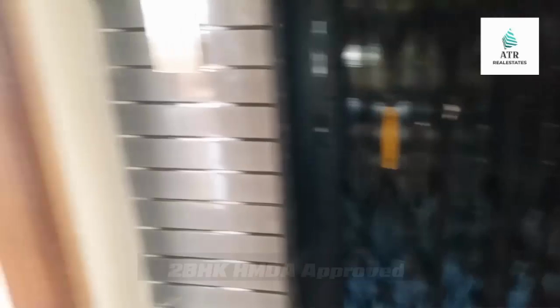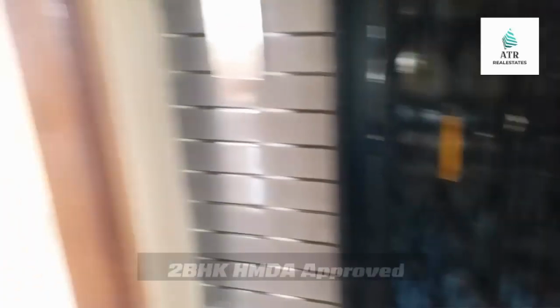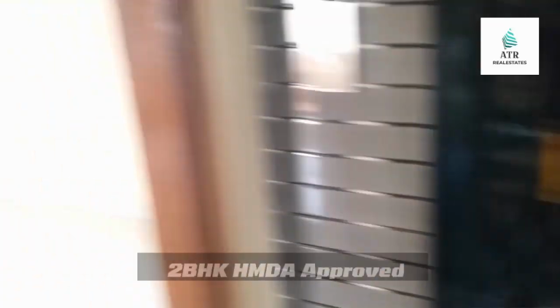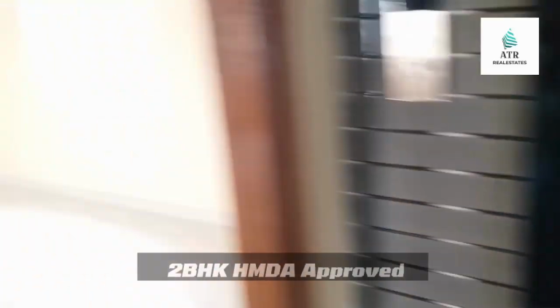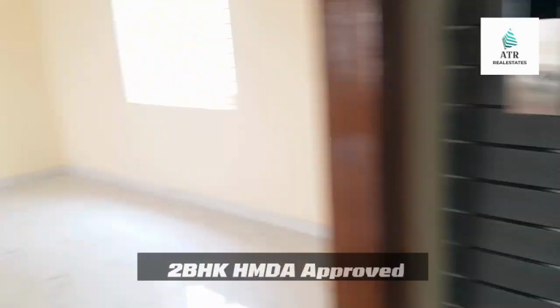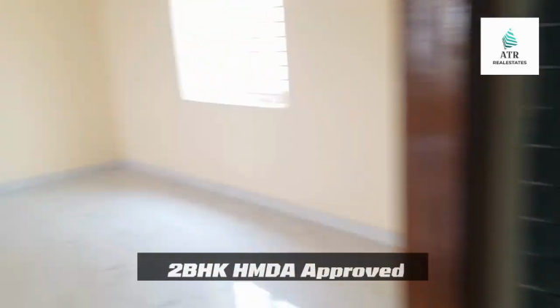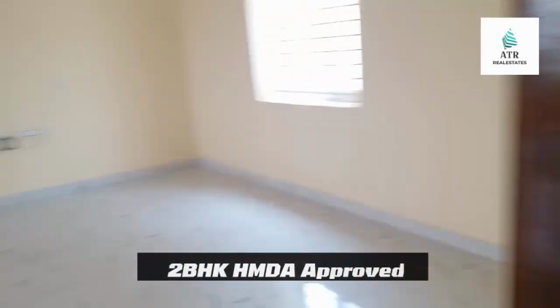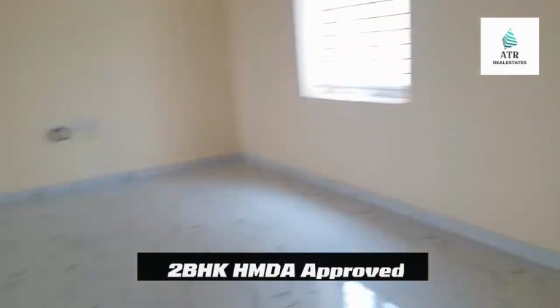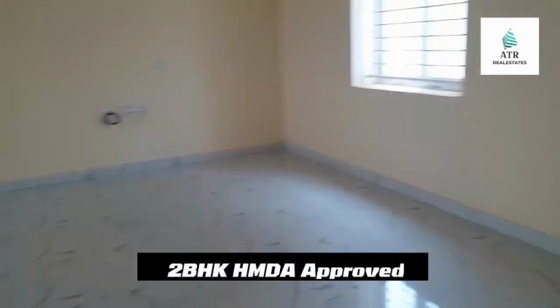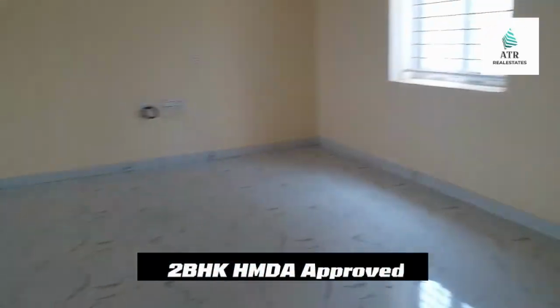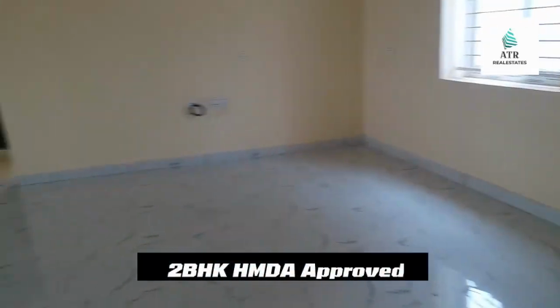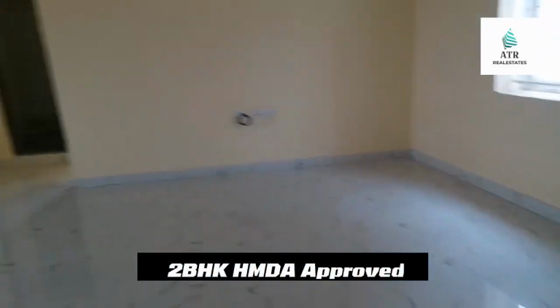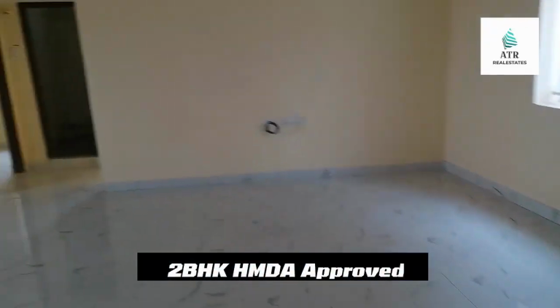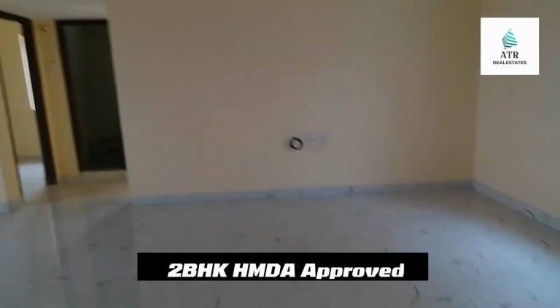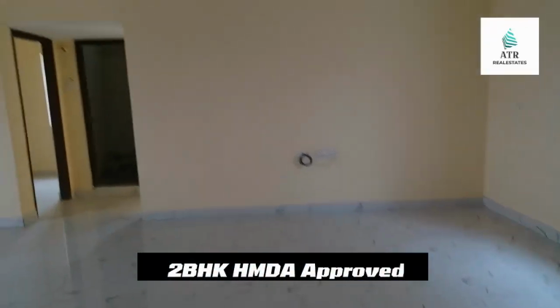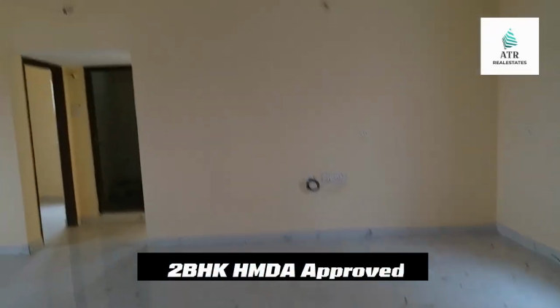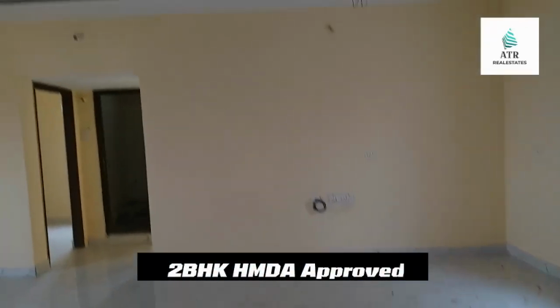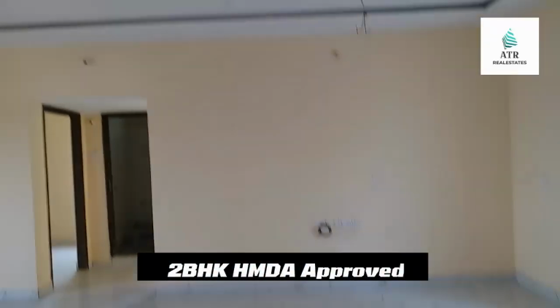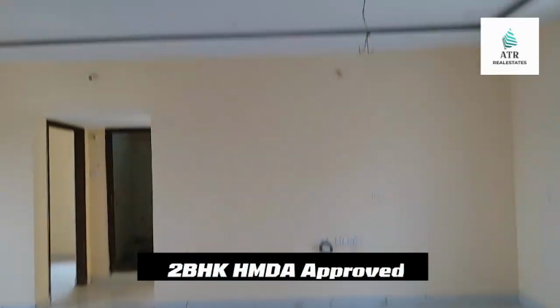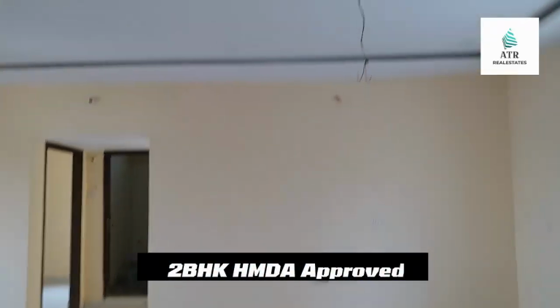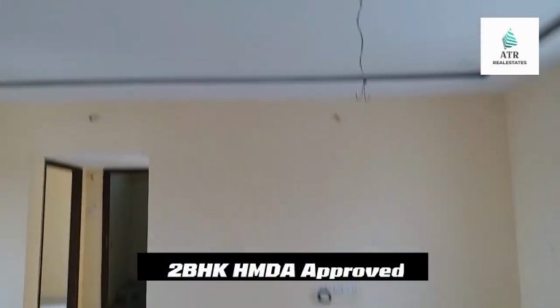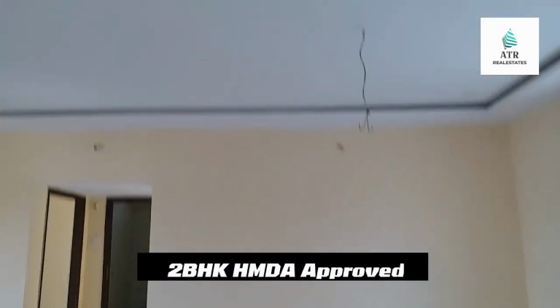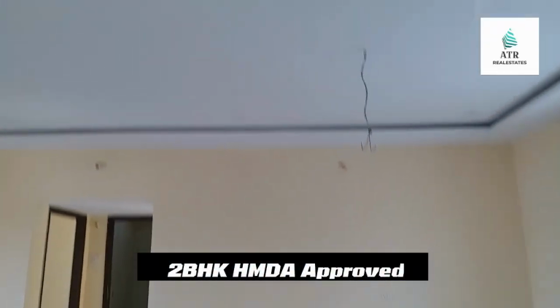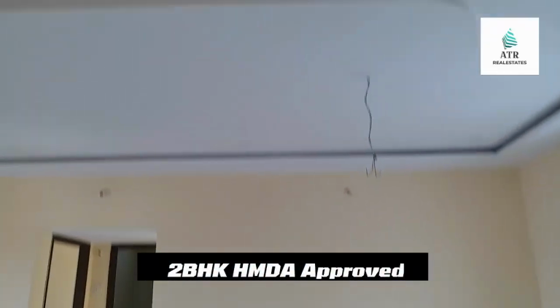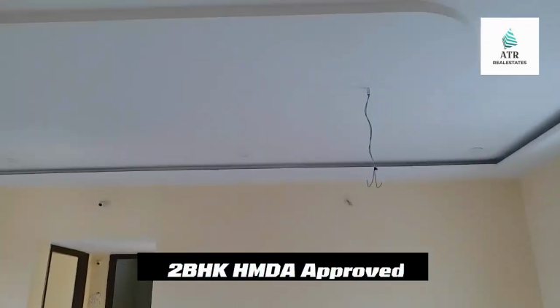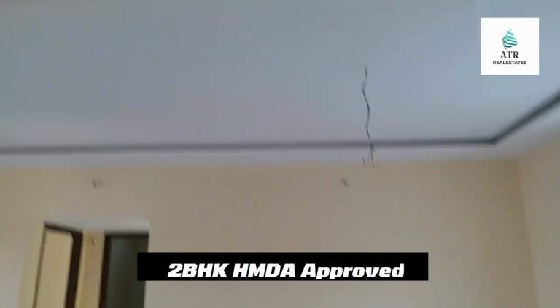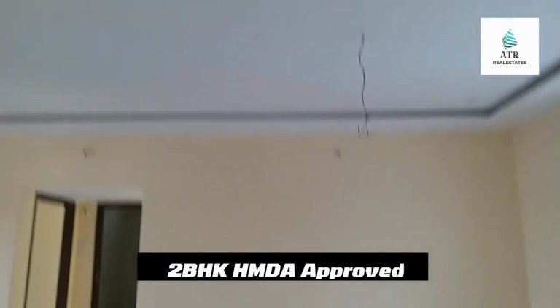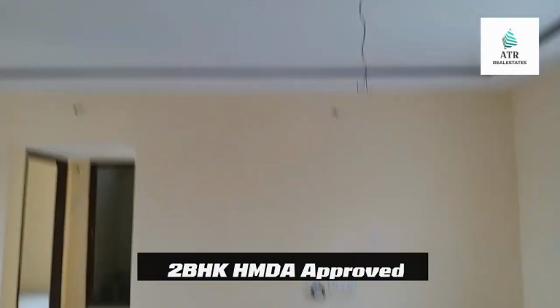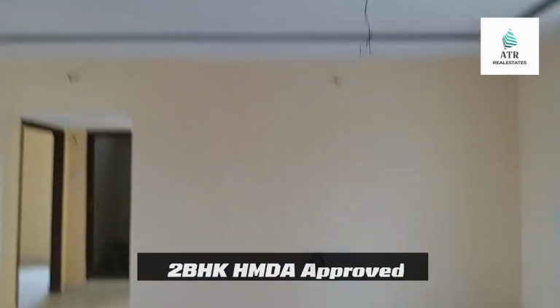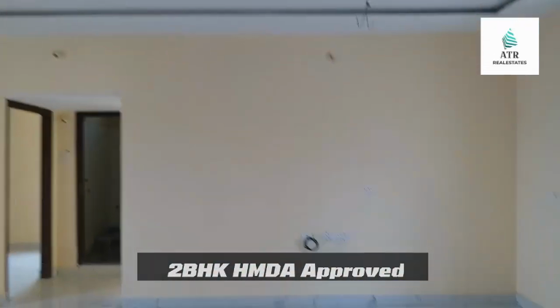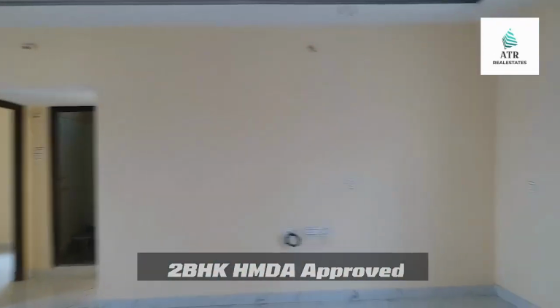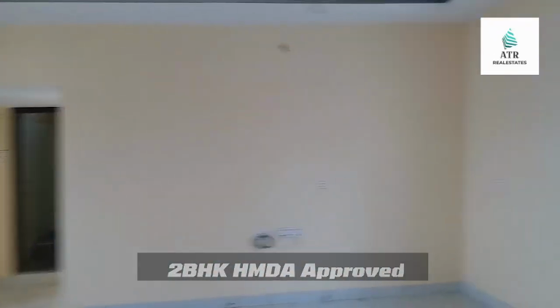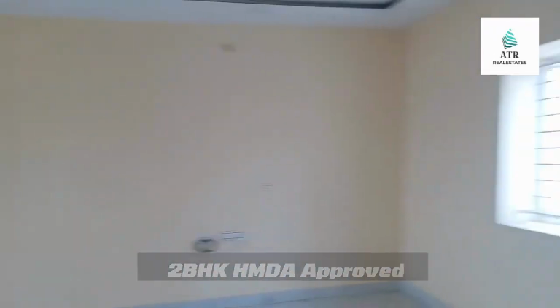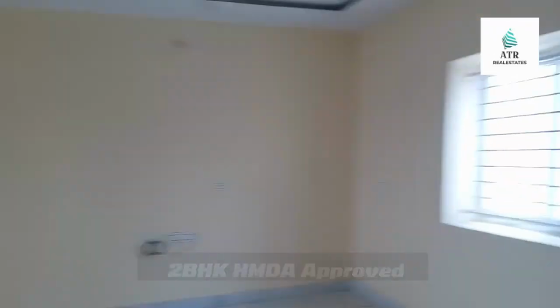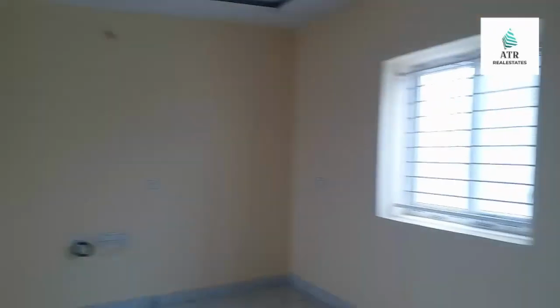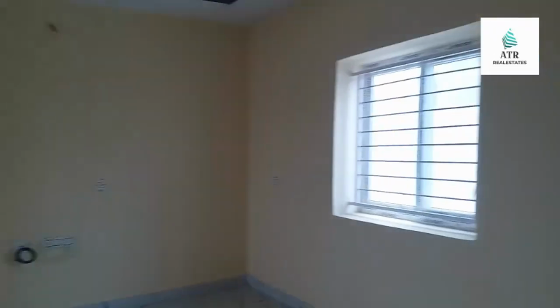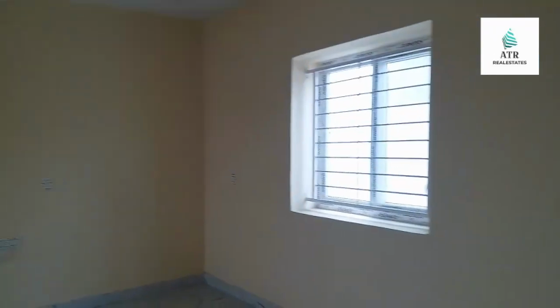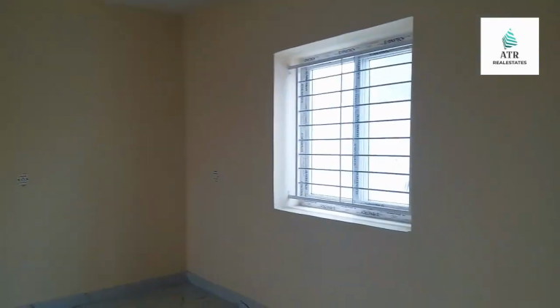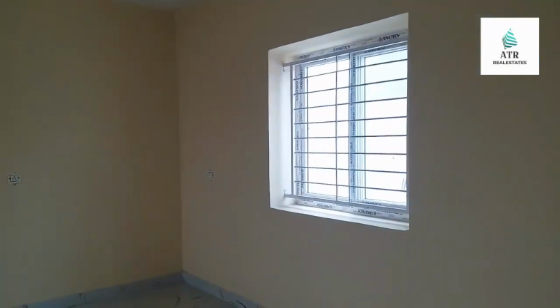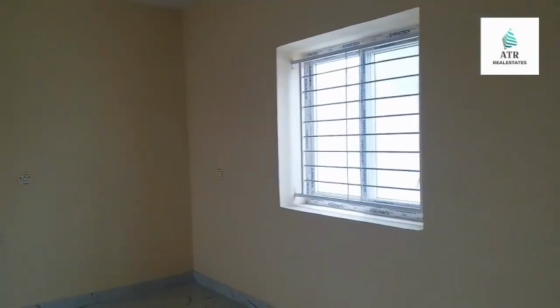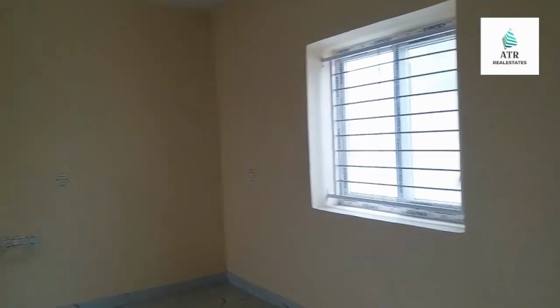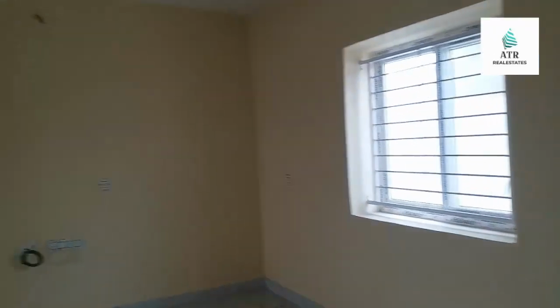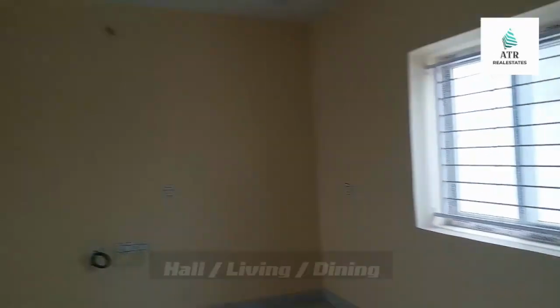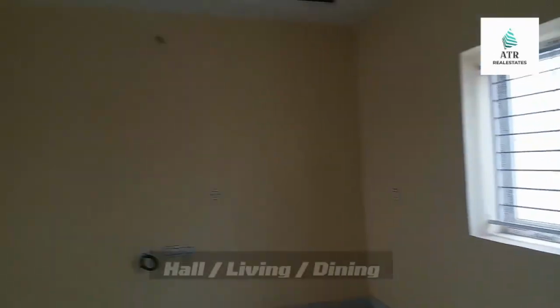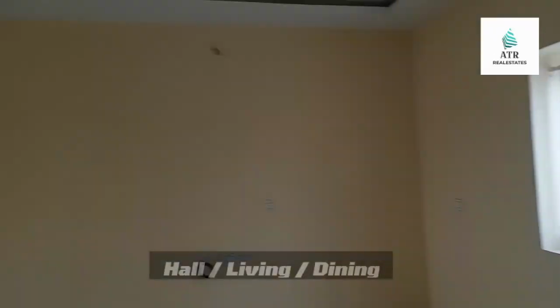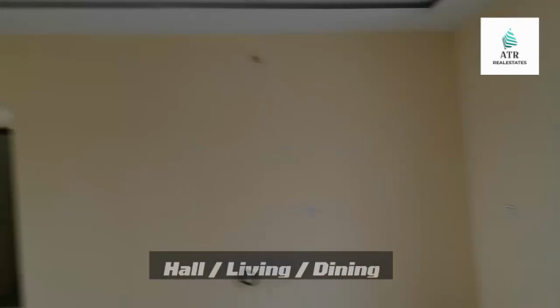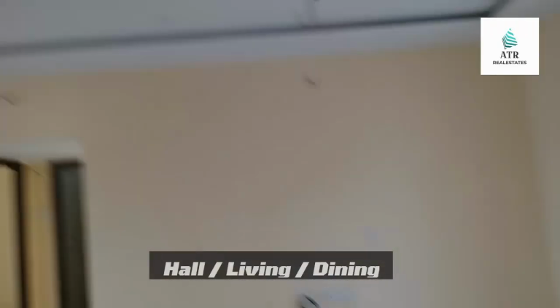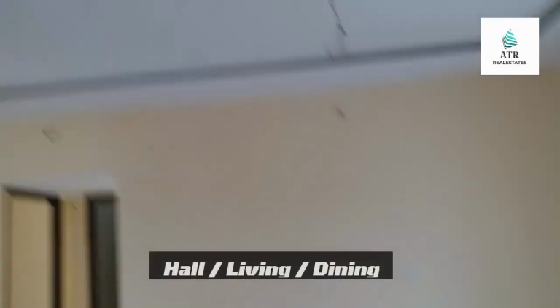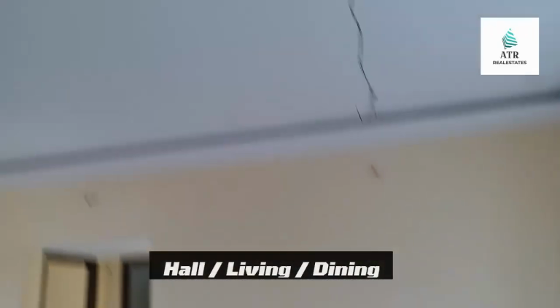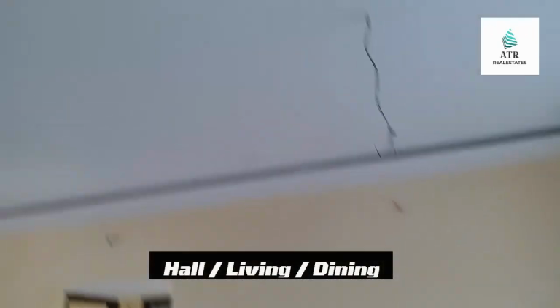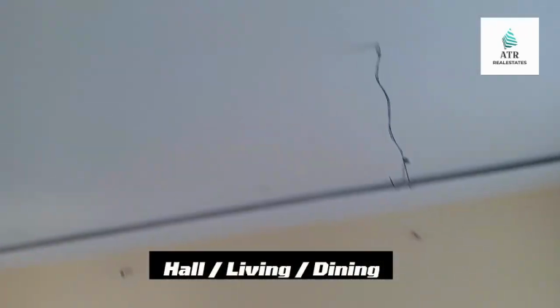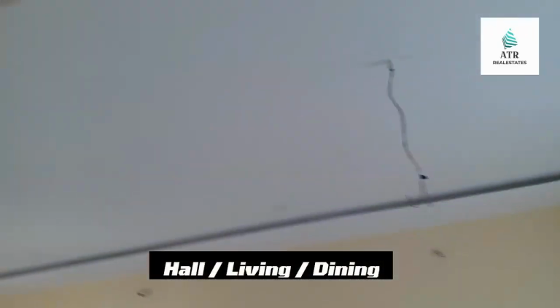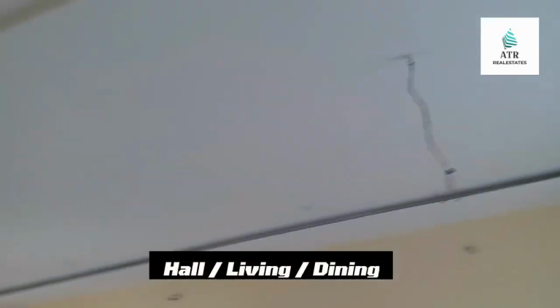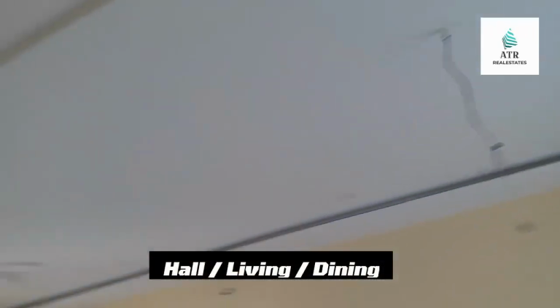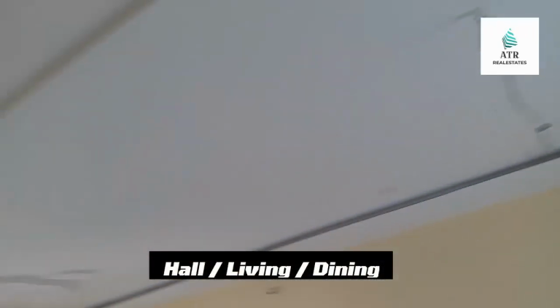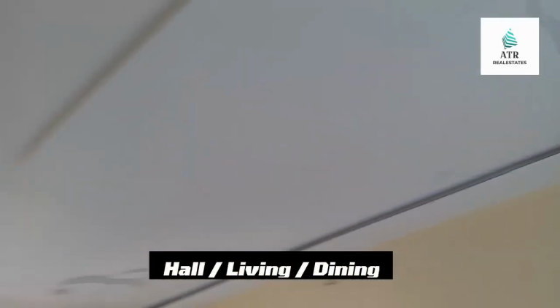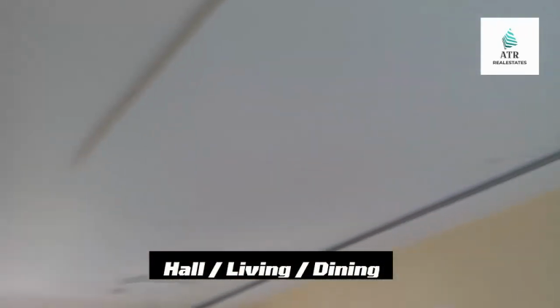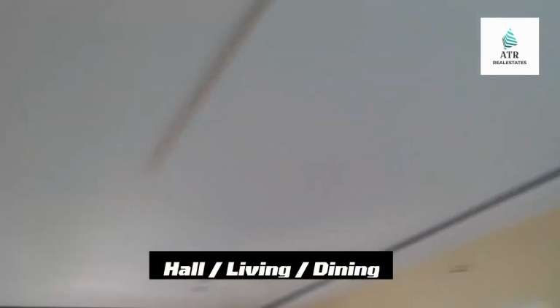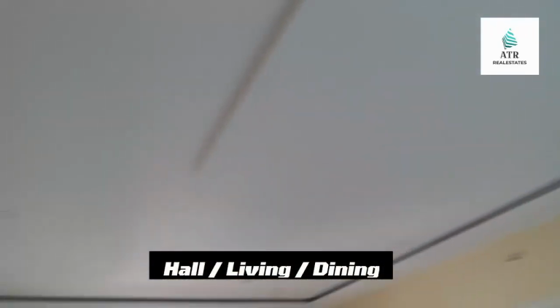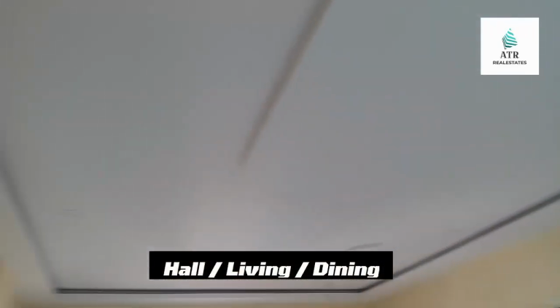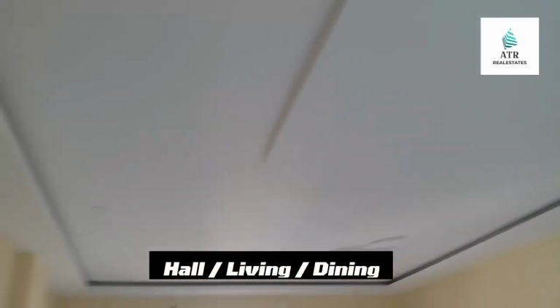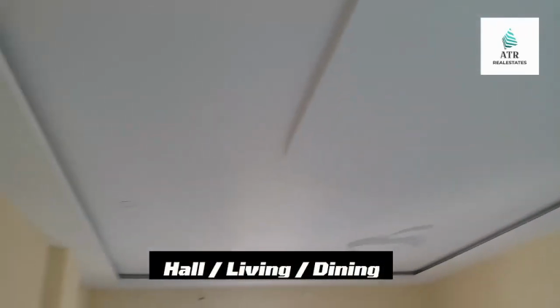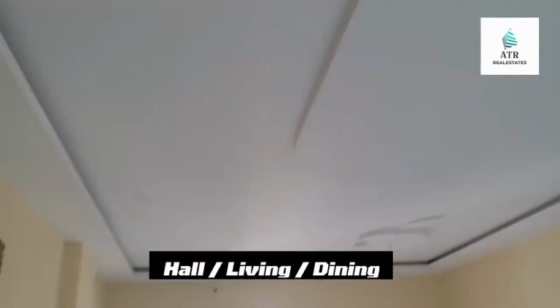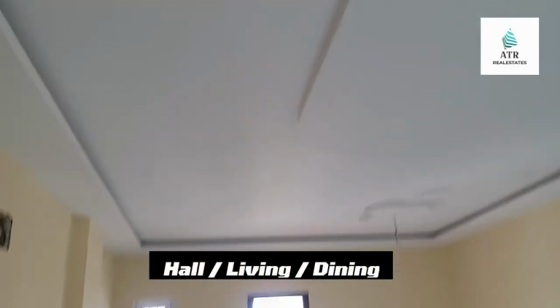Hello friends, welcome to our channel. I am ready to move HMDA approved flats.